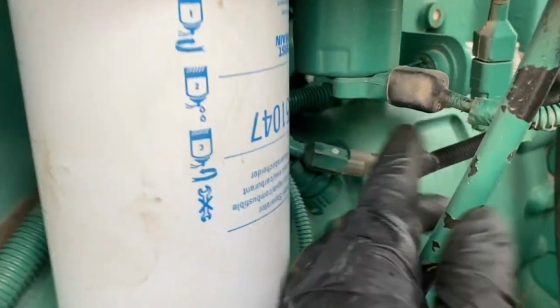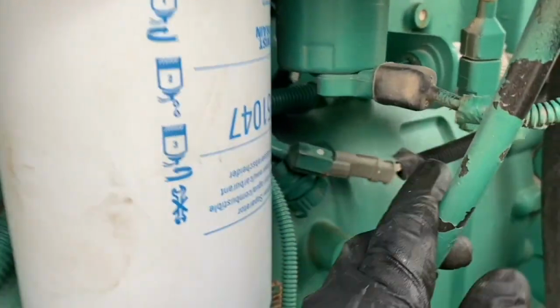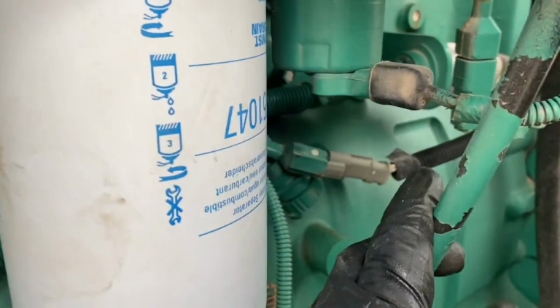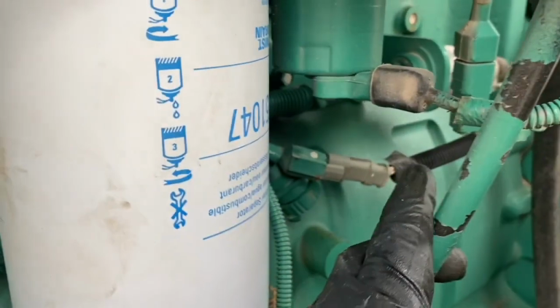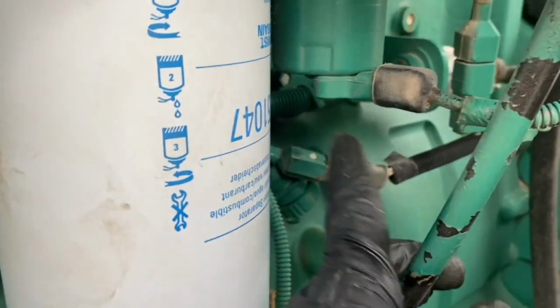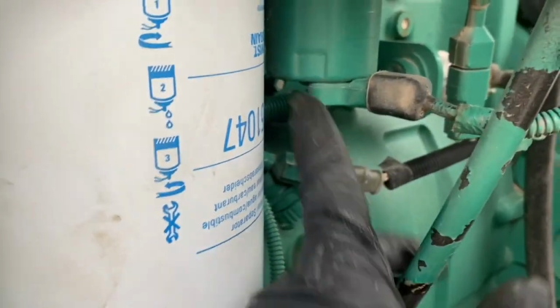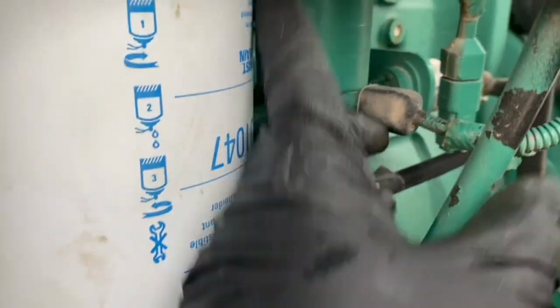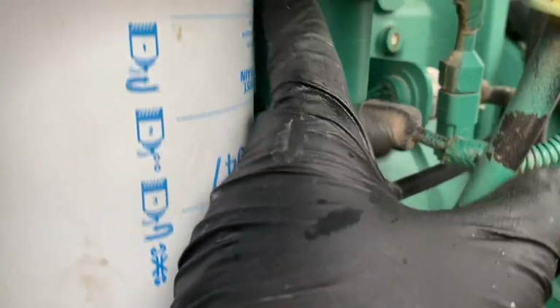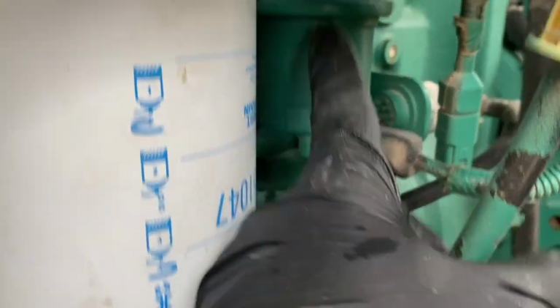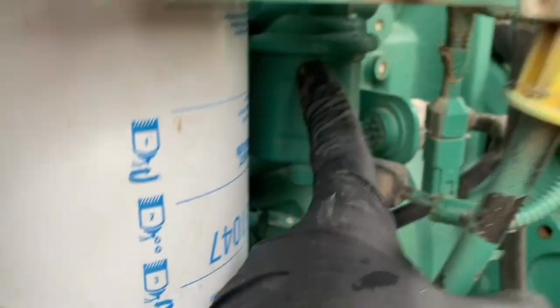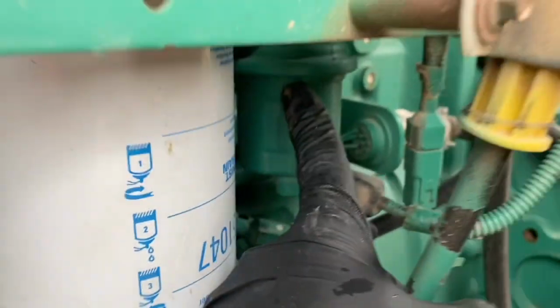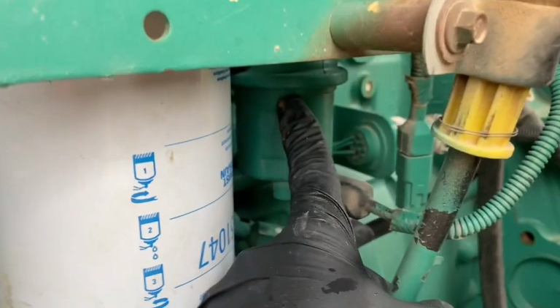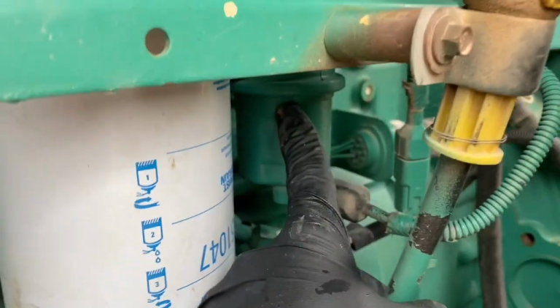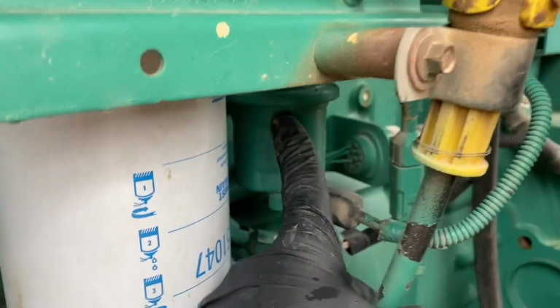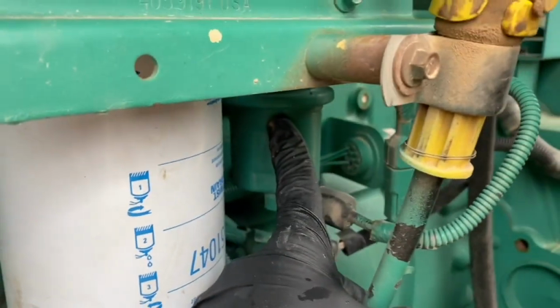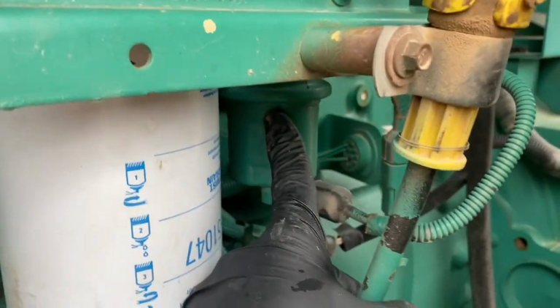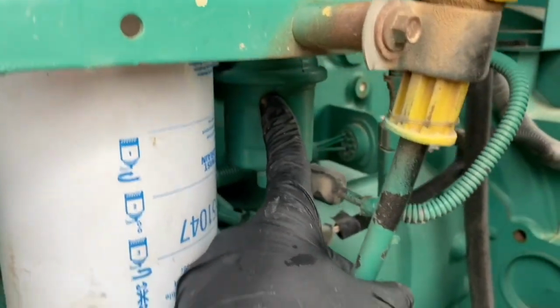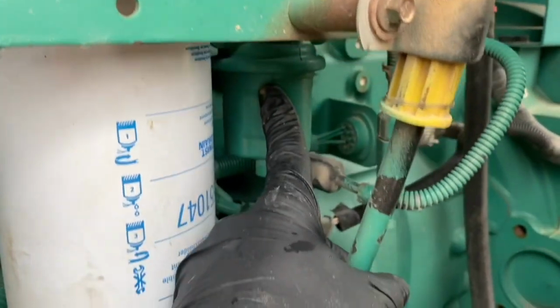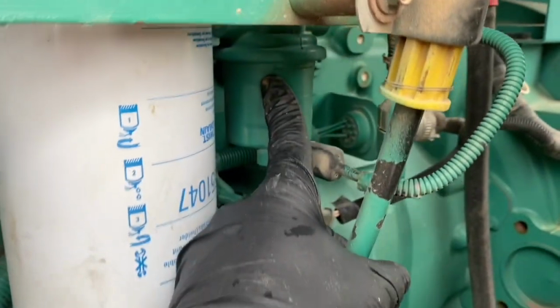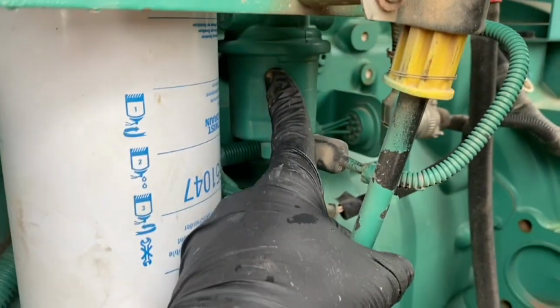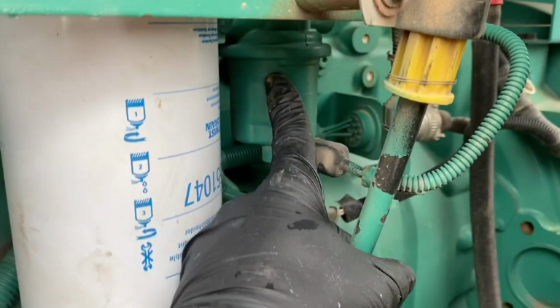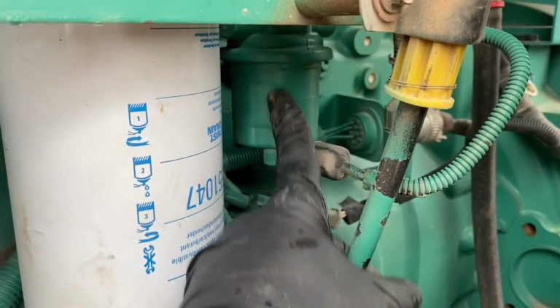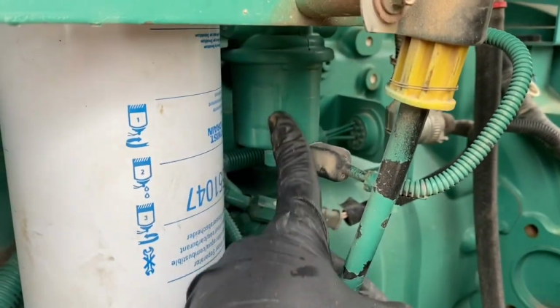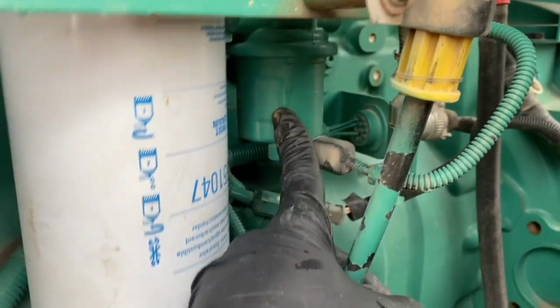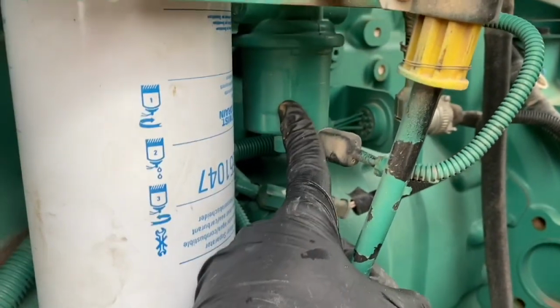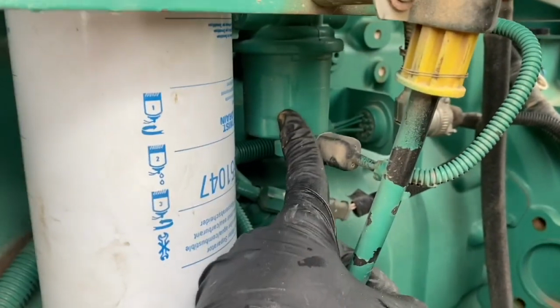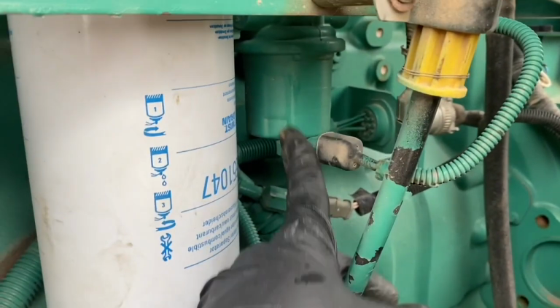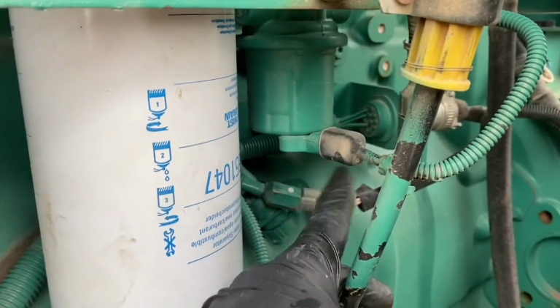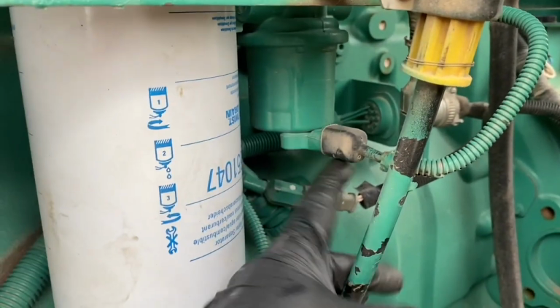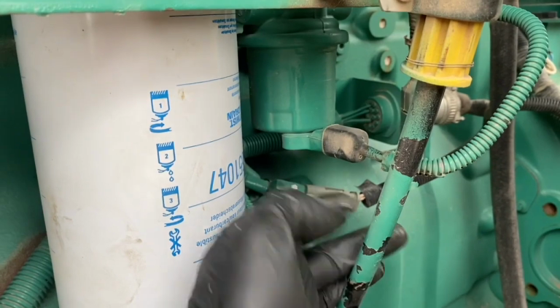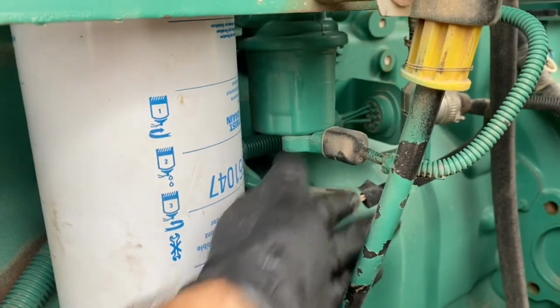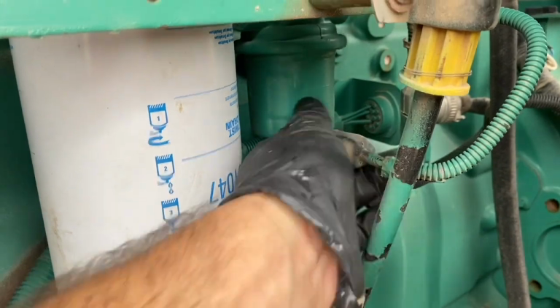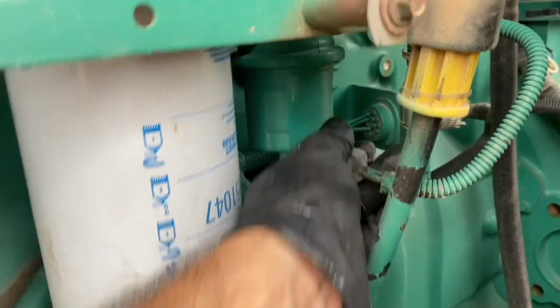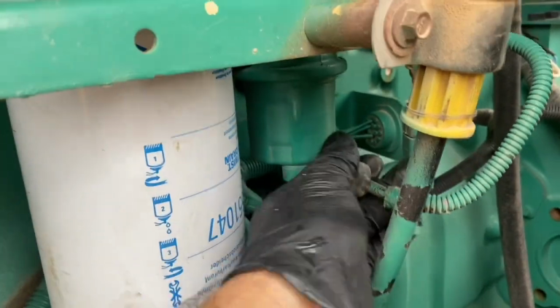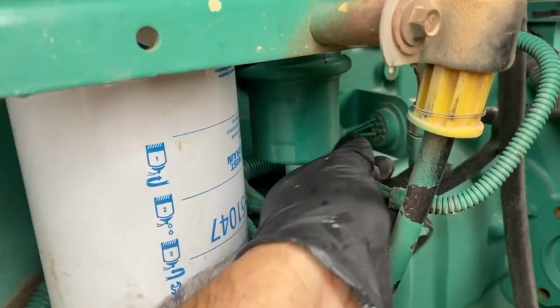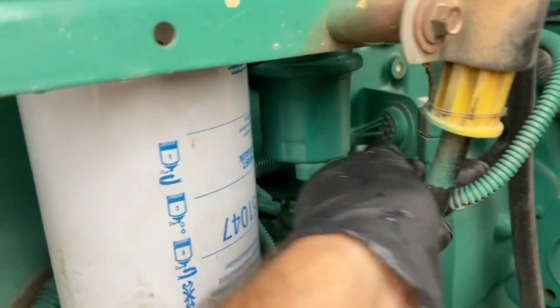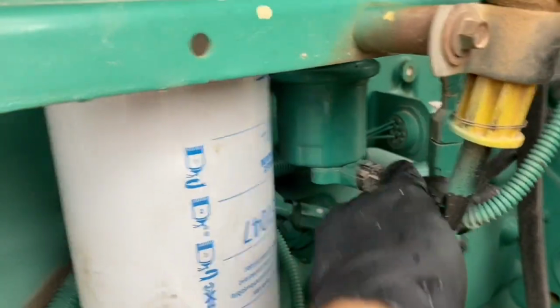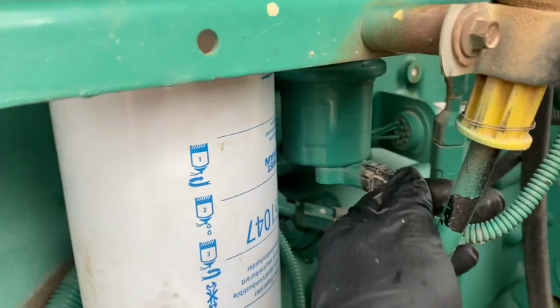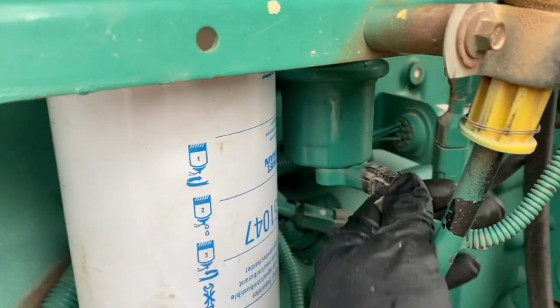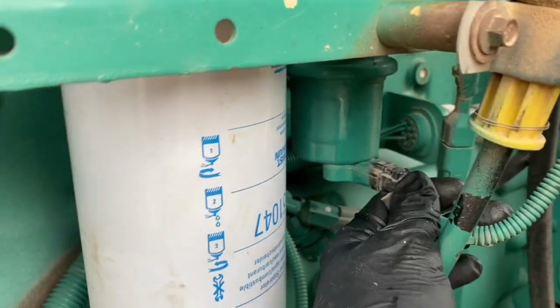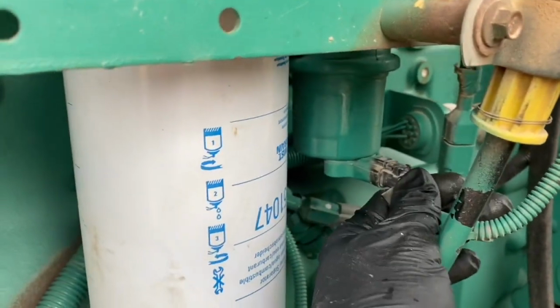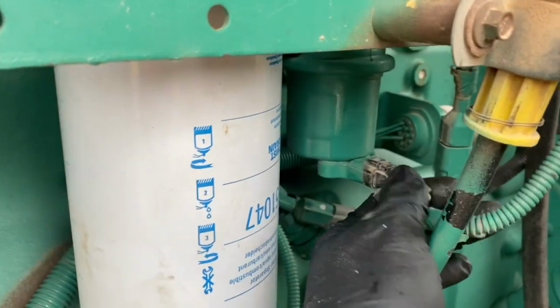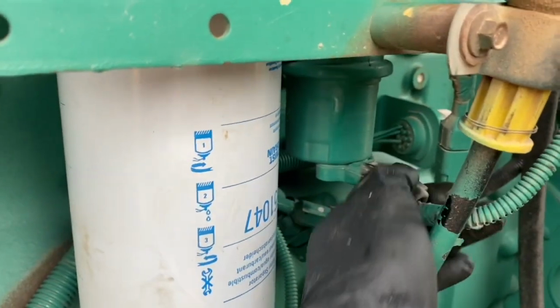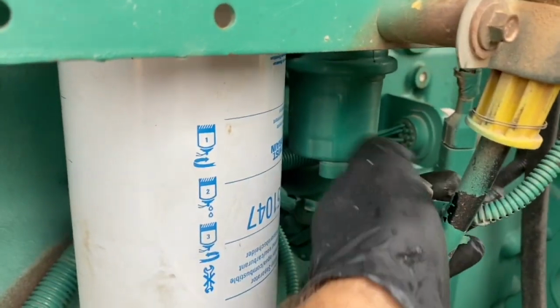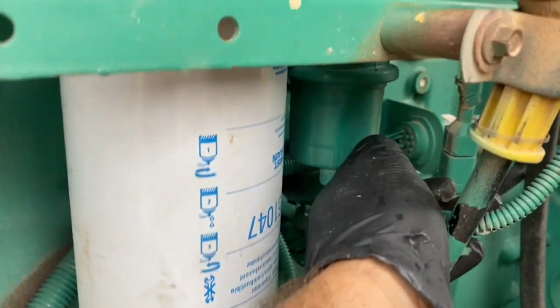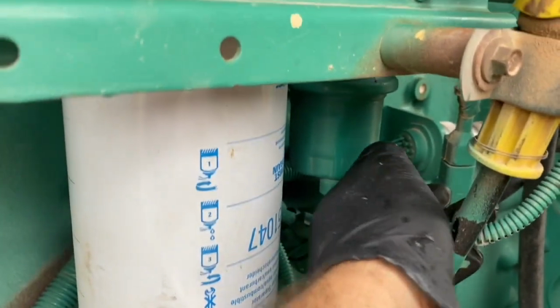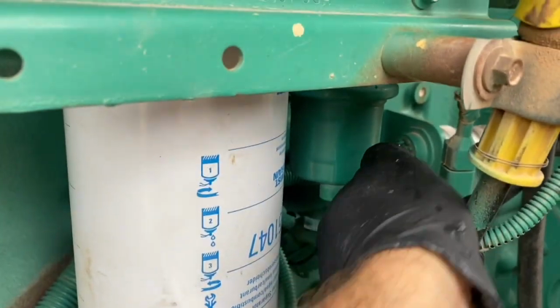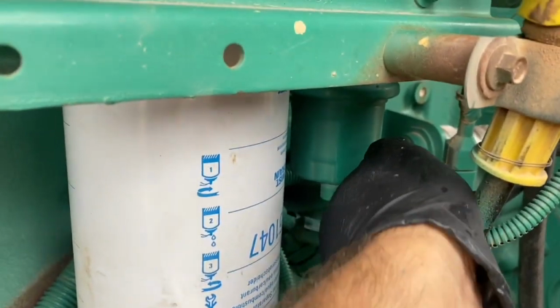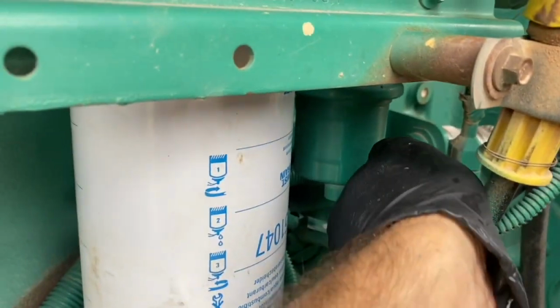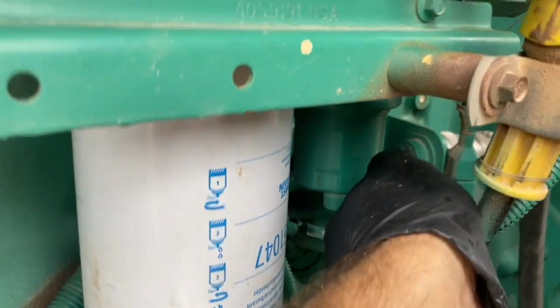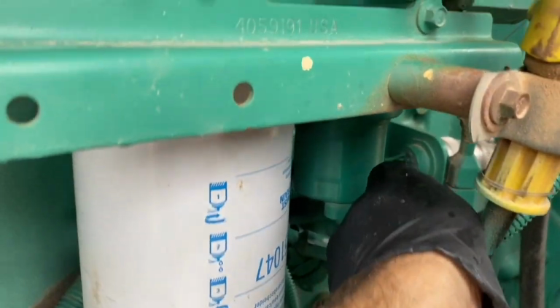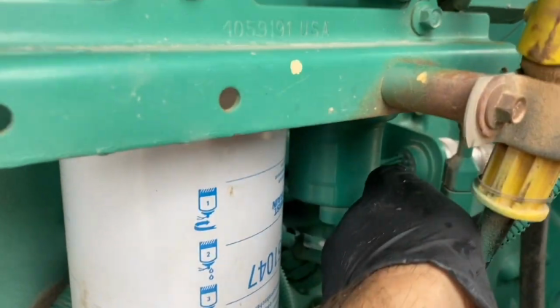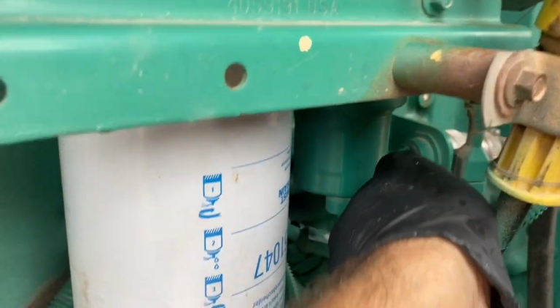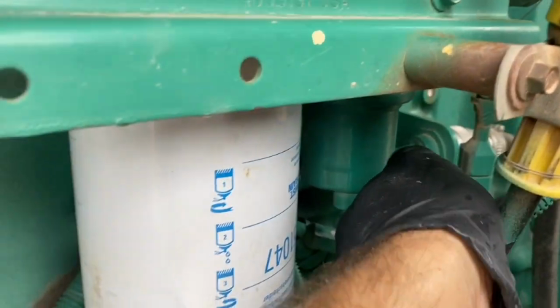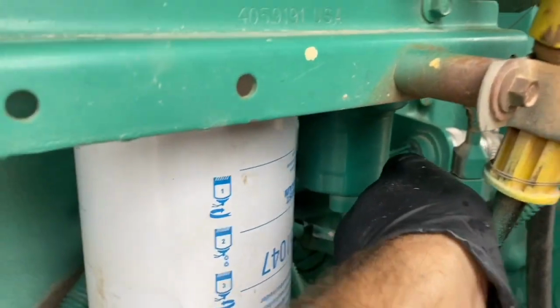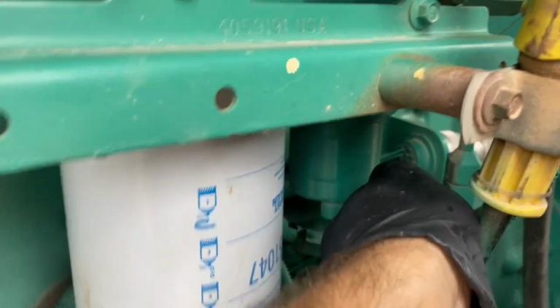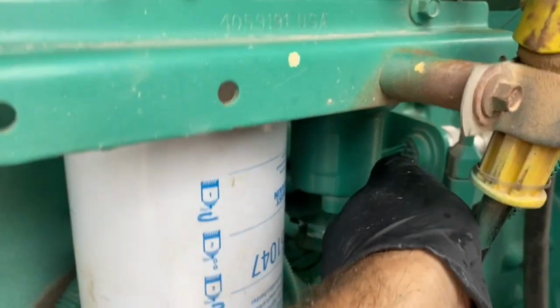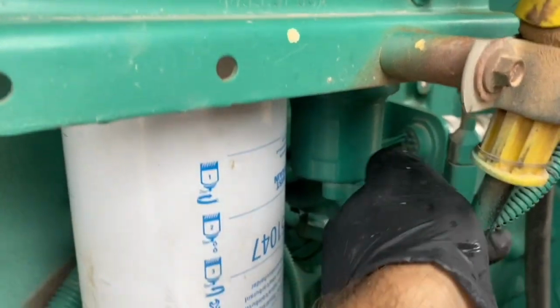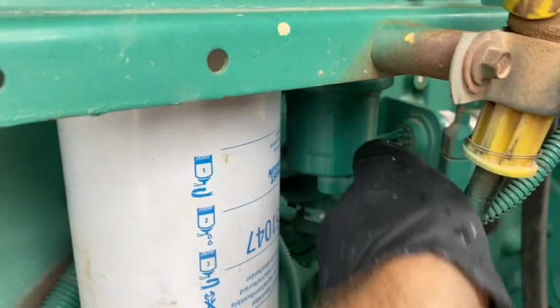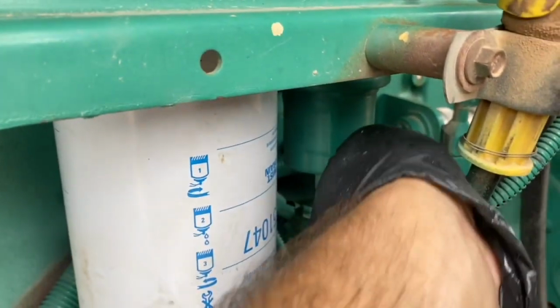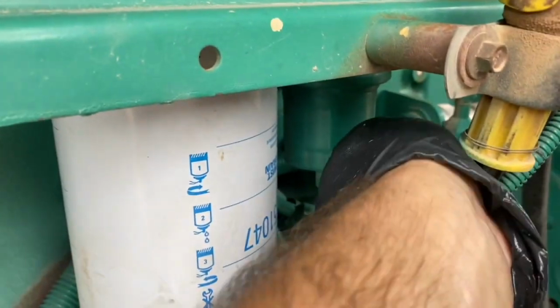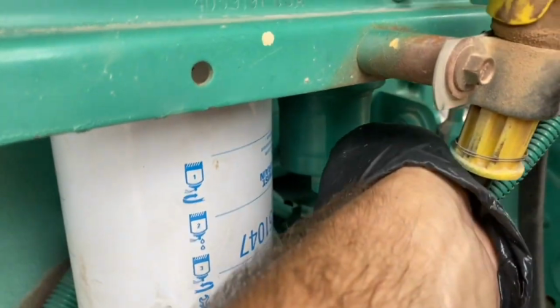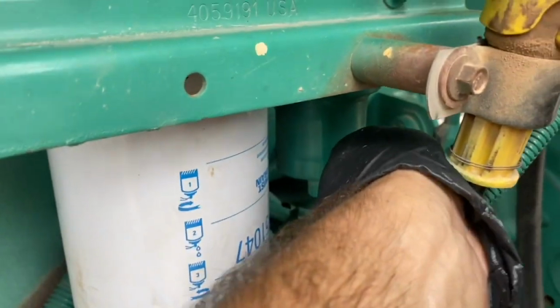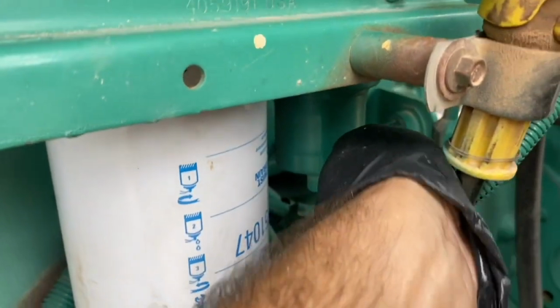This is the fuel priming pump - the electric one. This is the plug that goes into it; it's a 2-pin Deutsch plug.